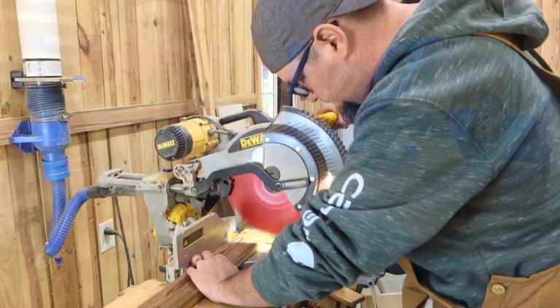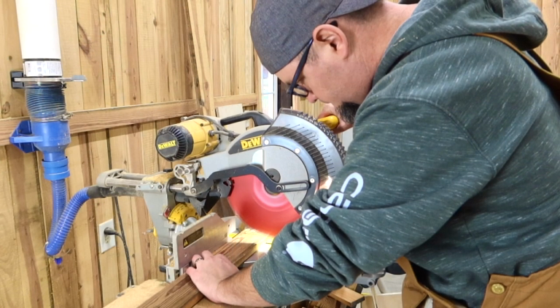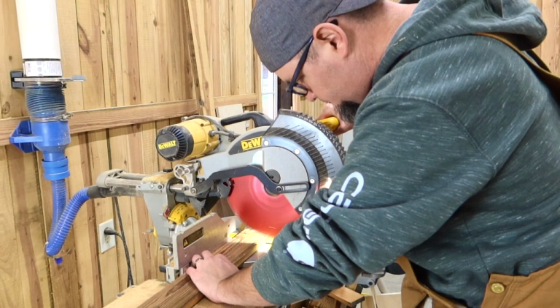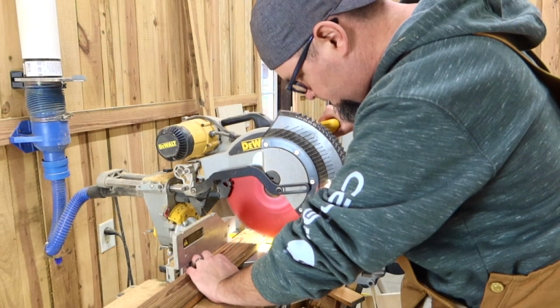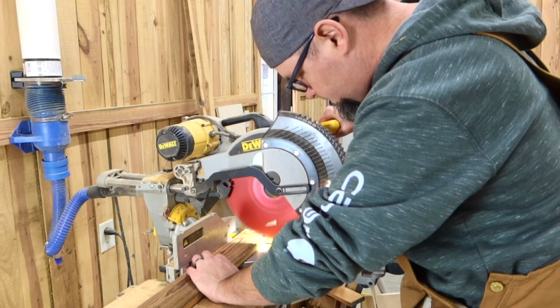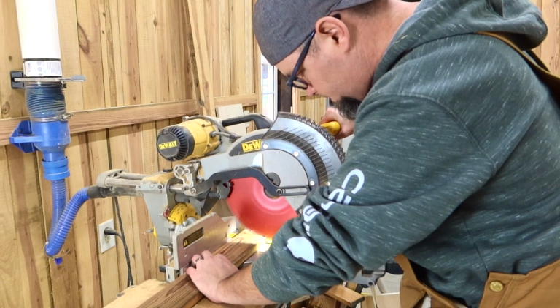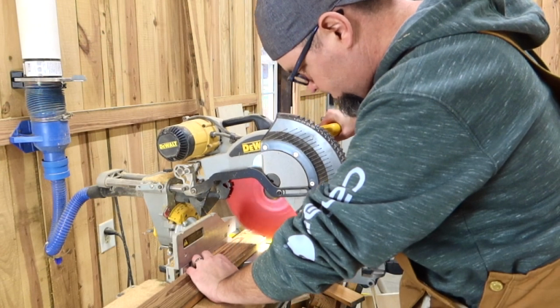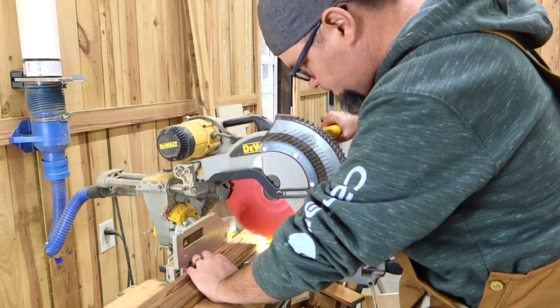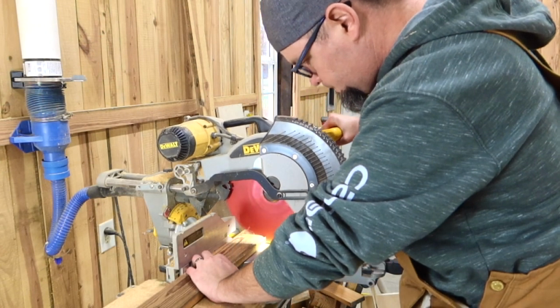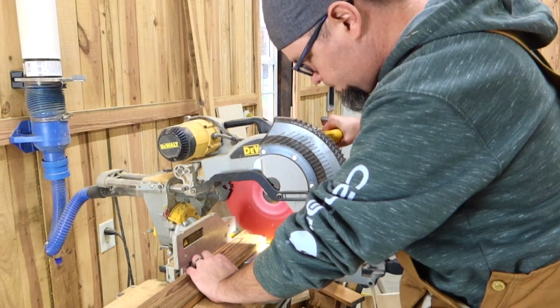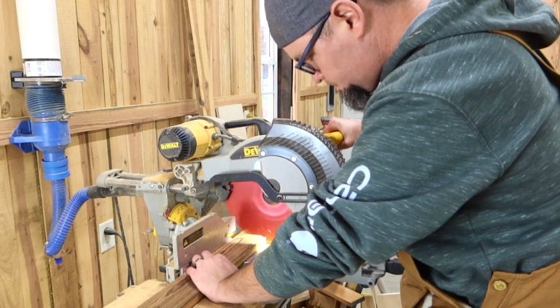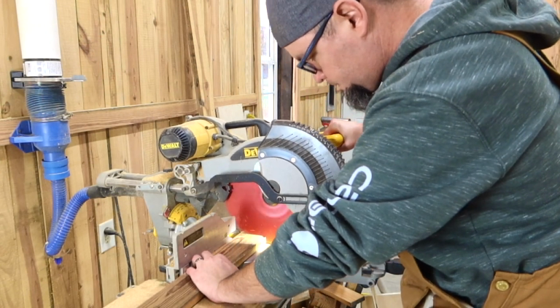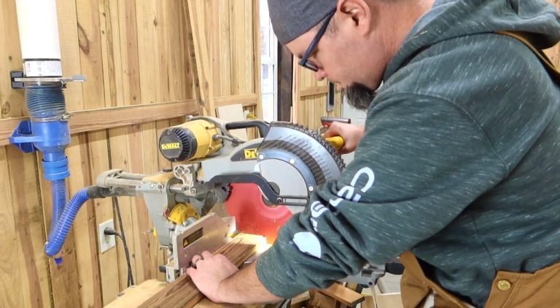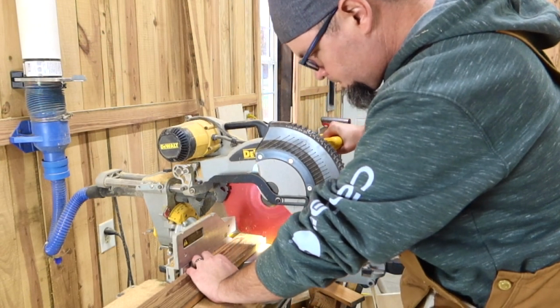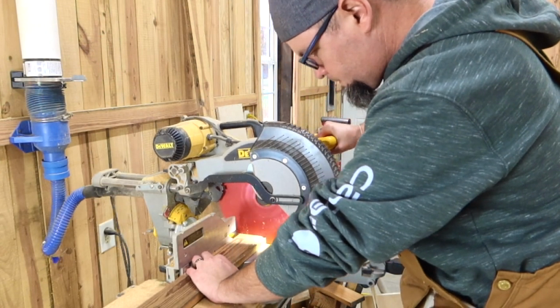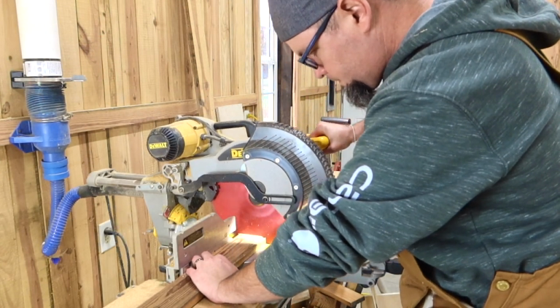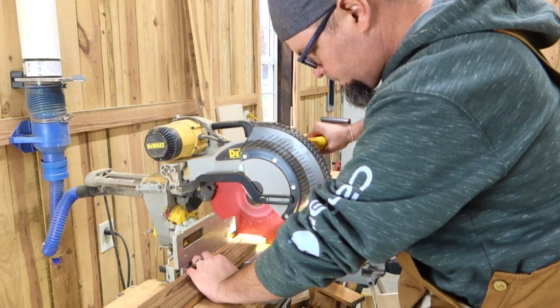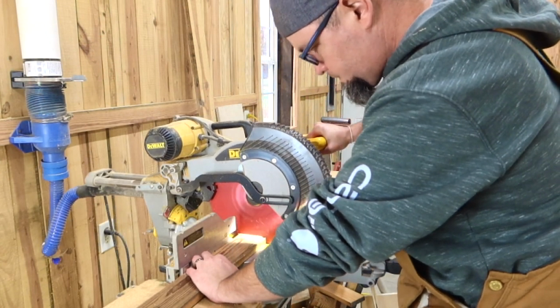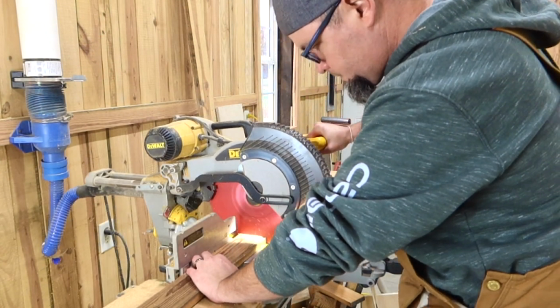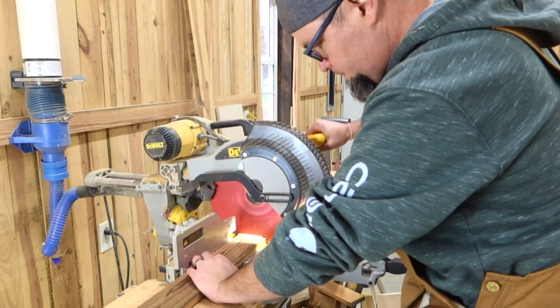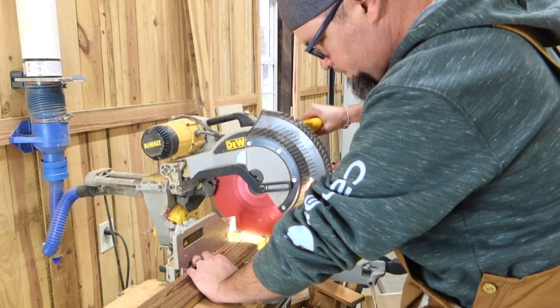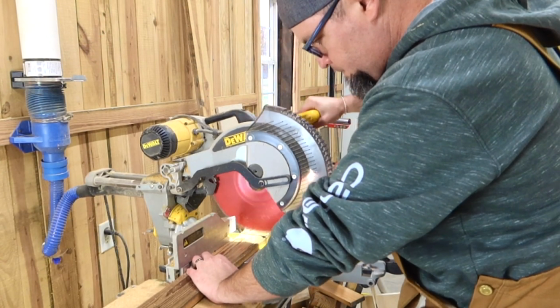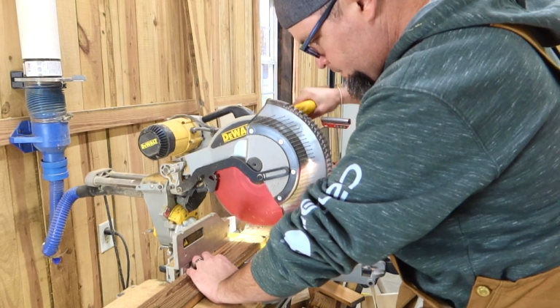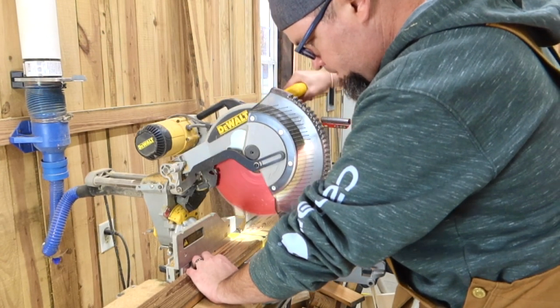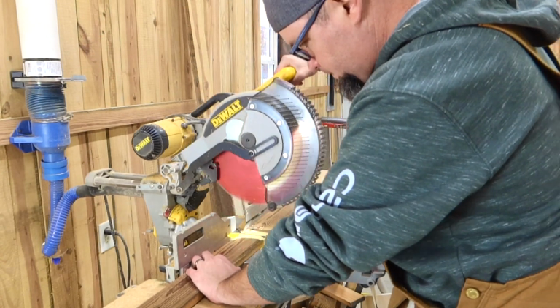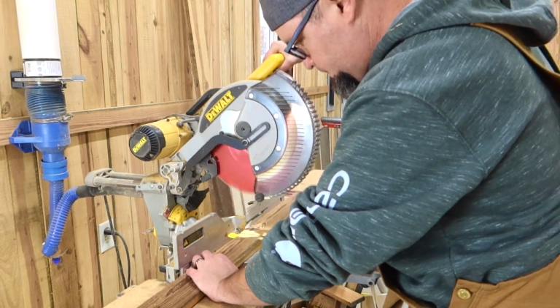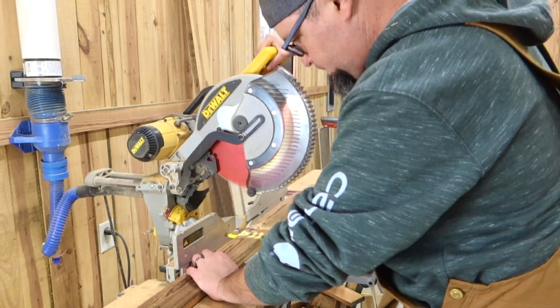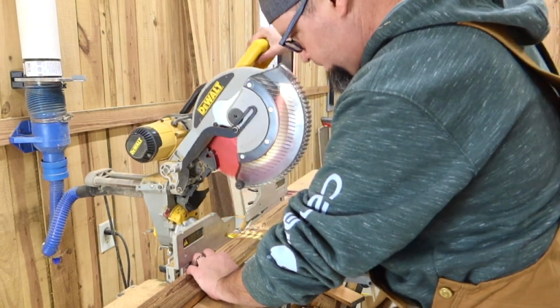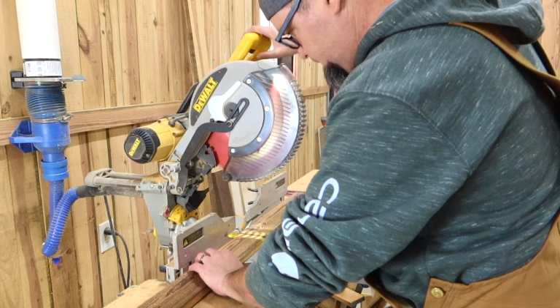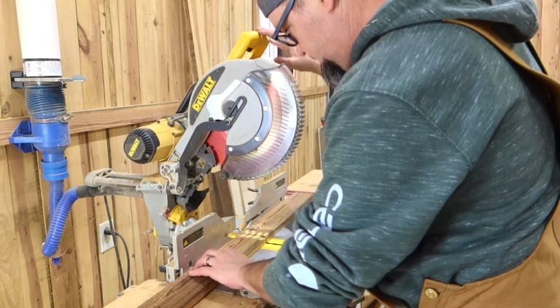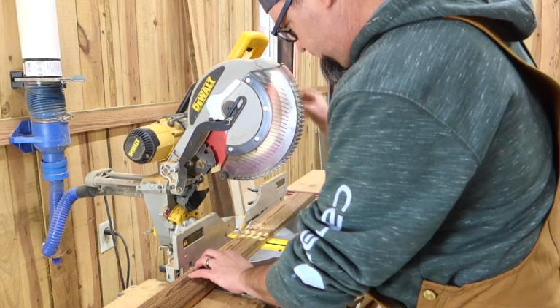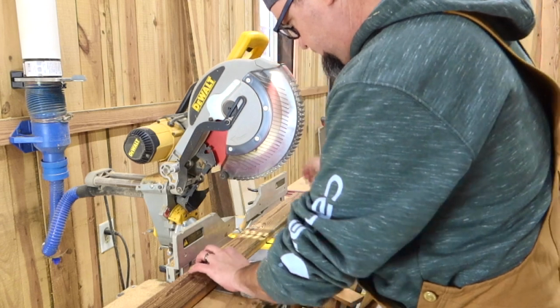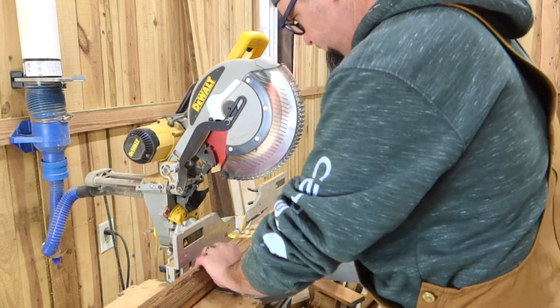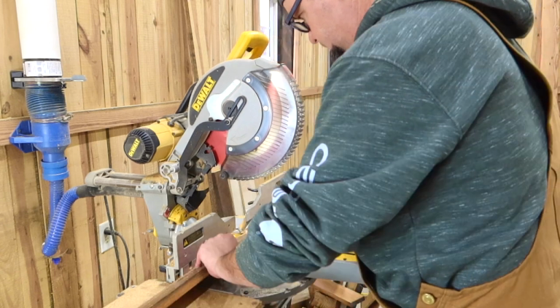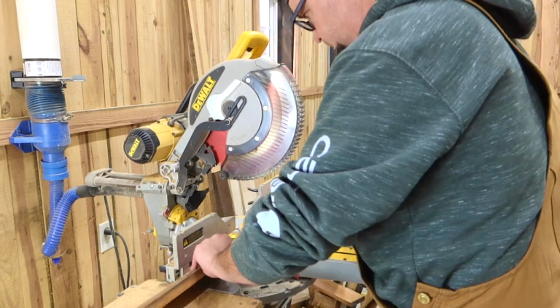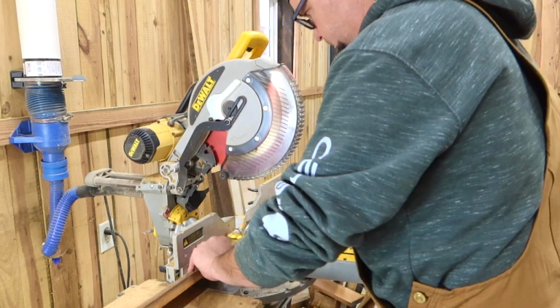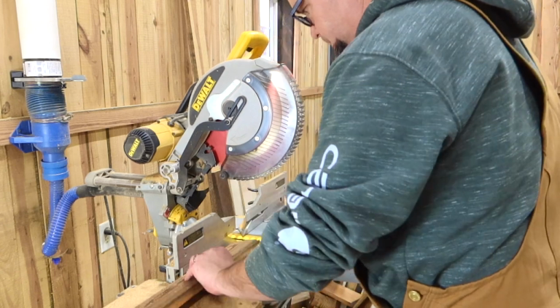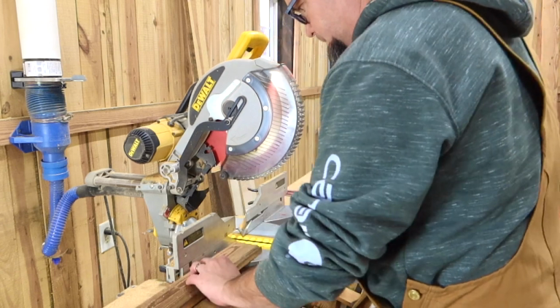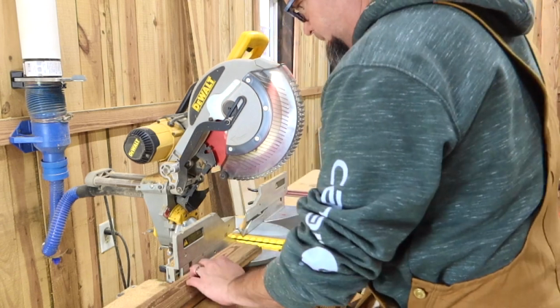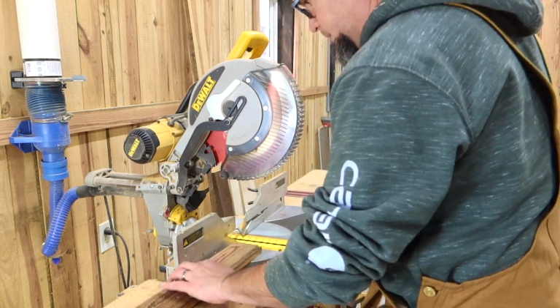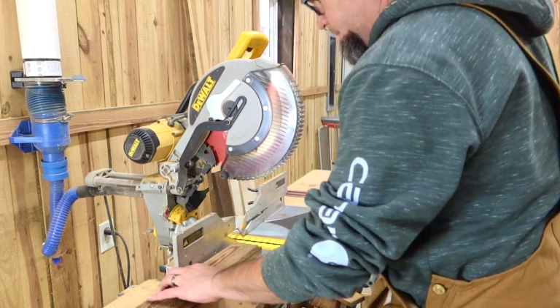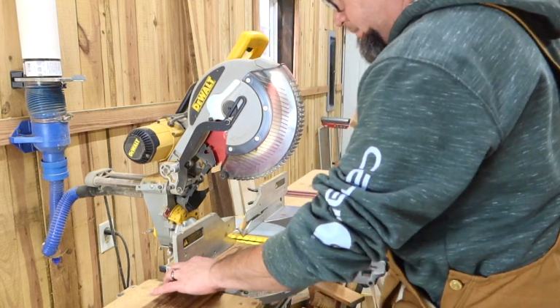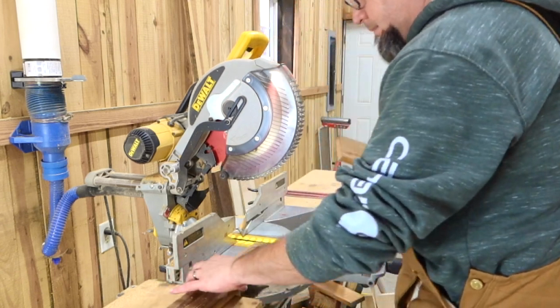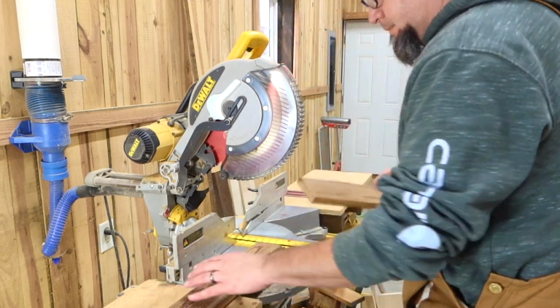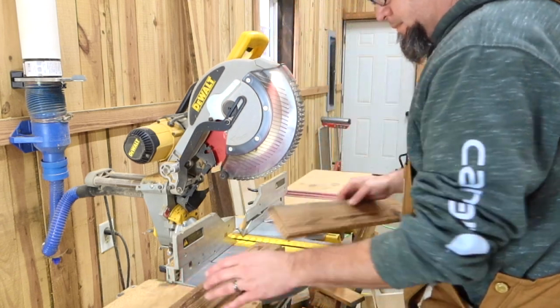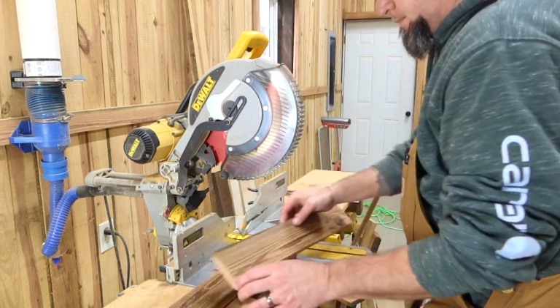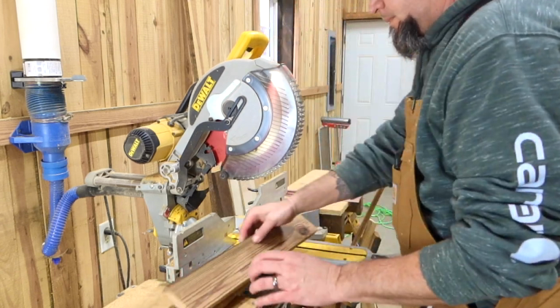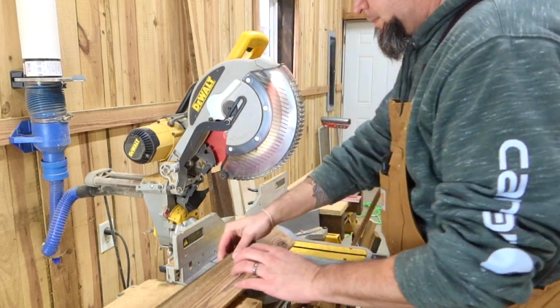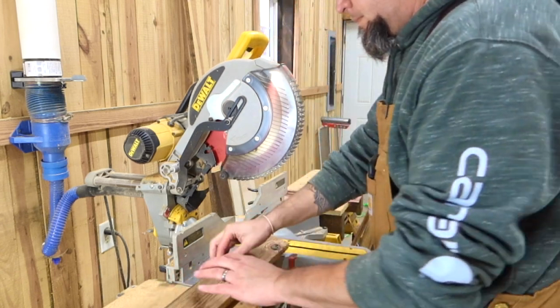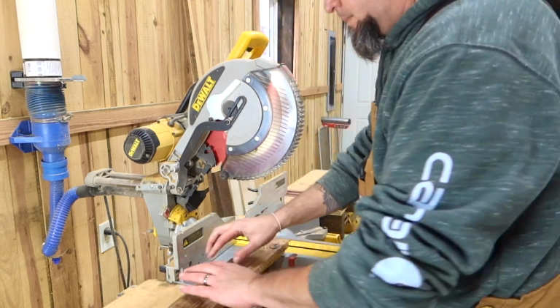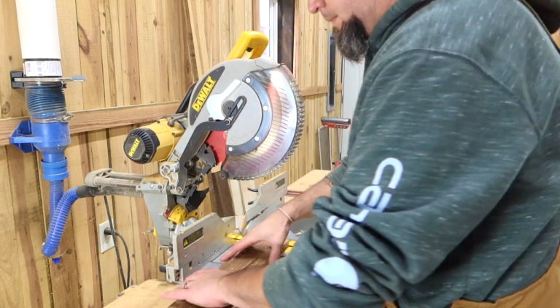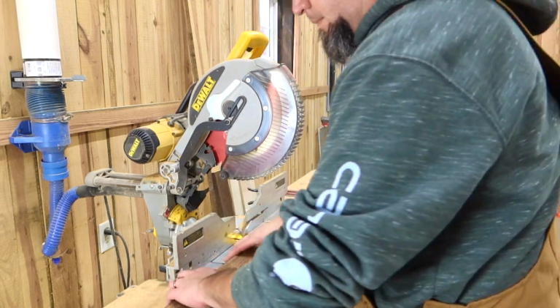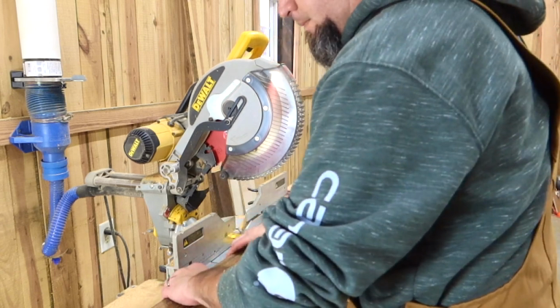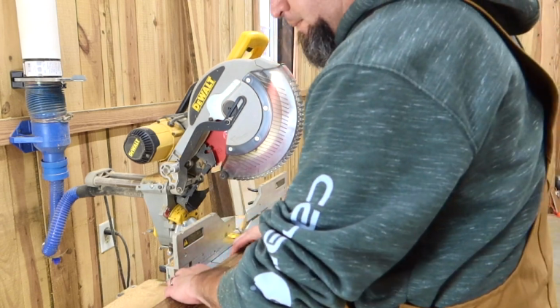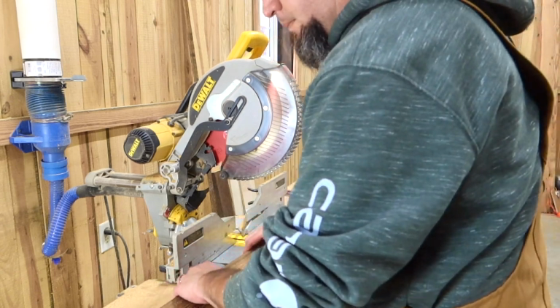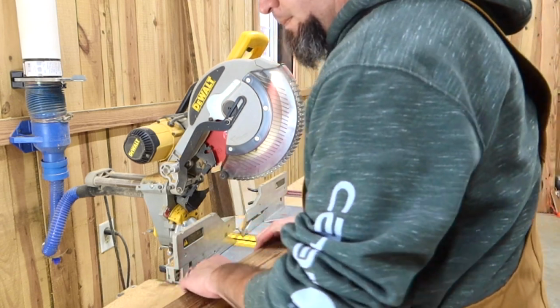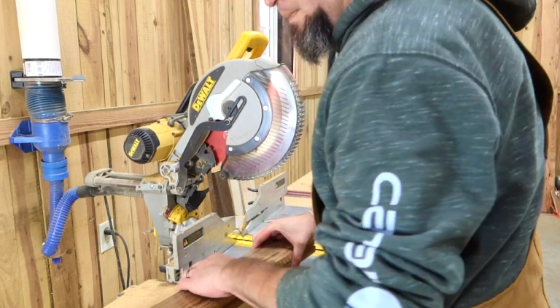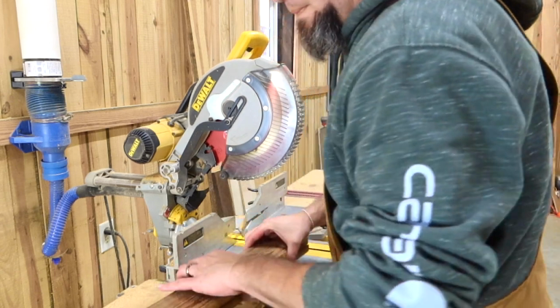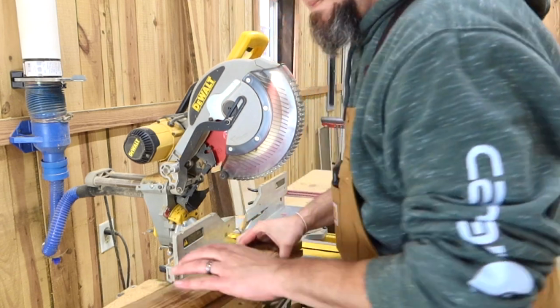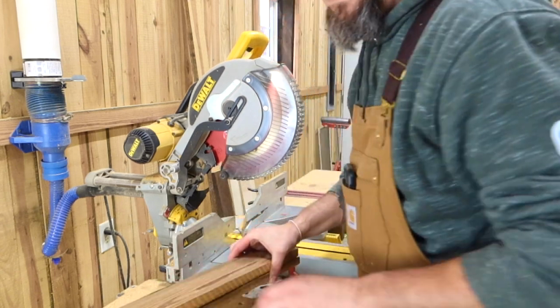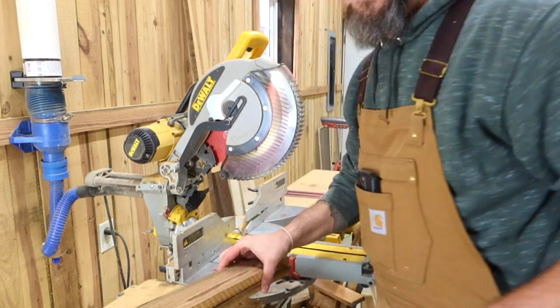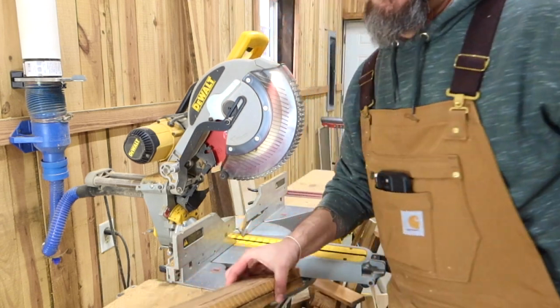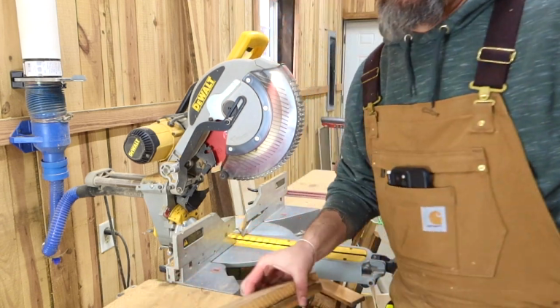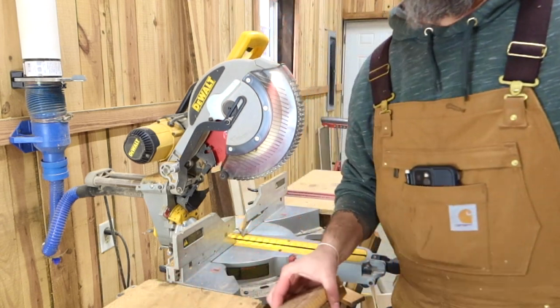We're going to start out by cutting our material. I'll put a full cut list in the description so you can just bang these things out.